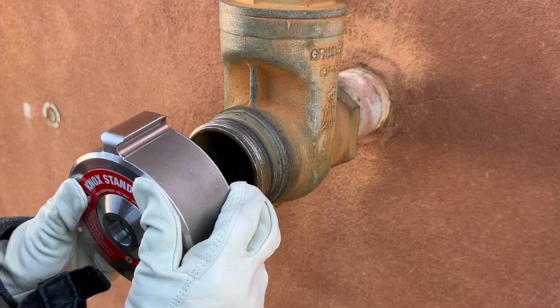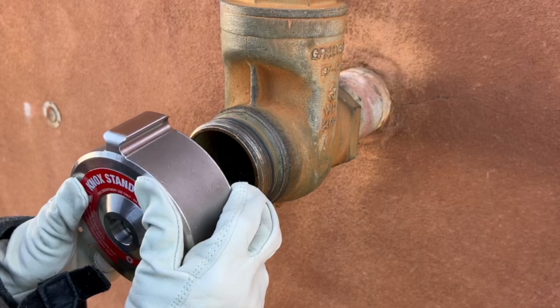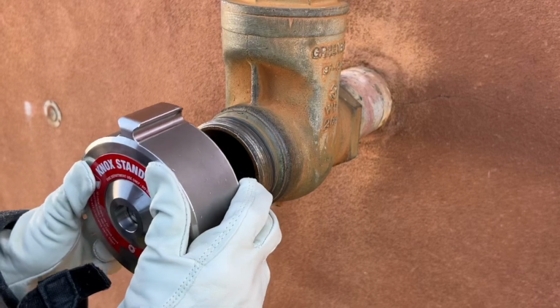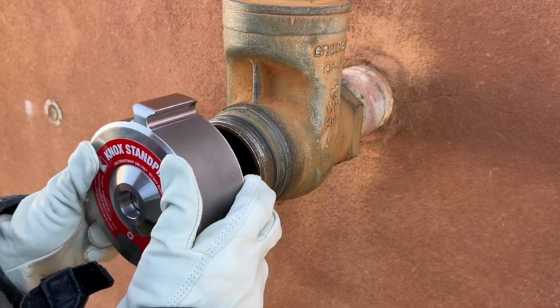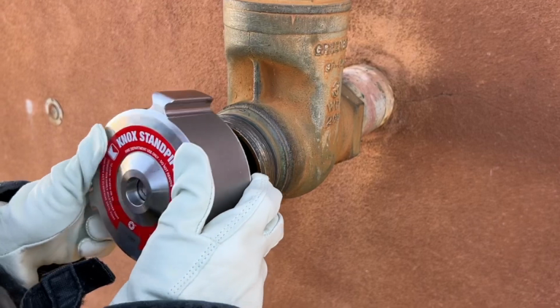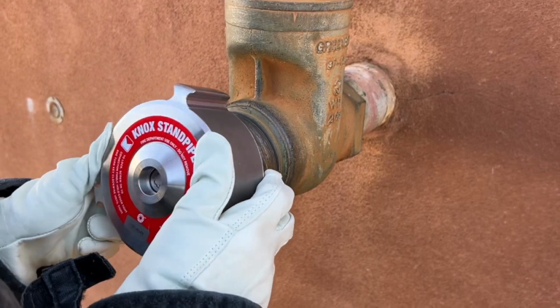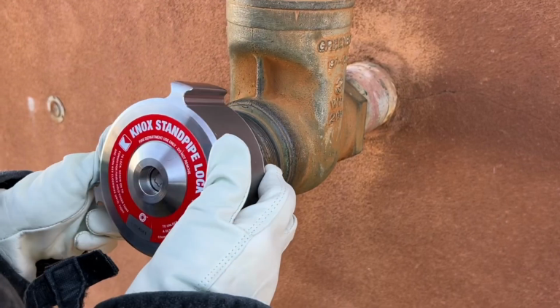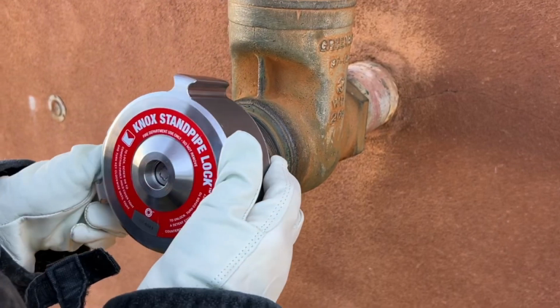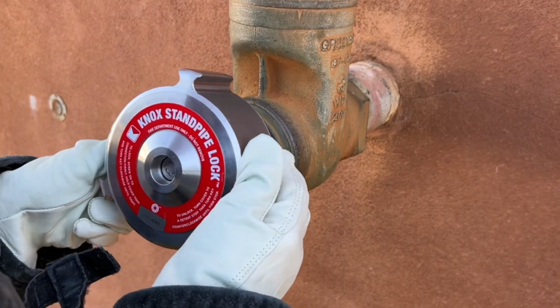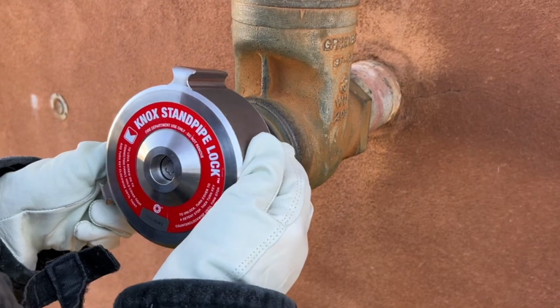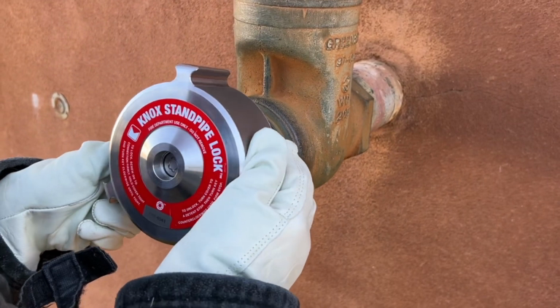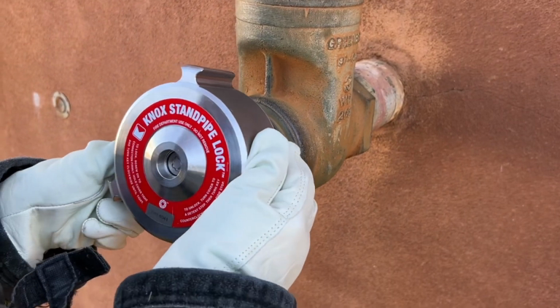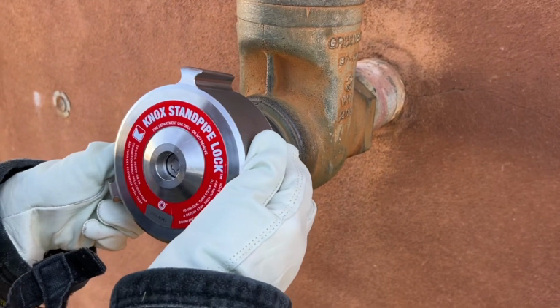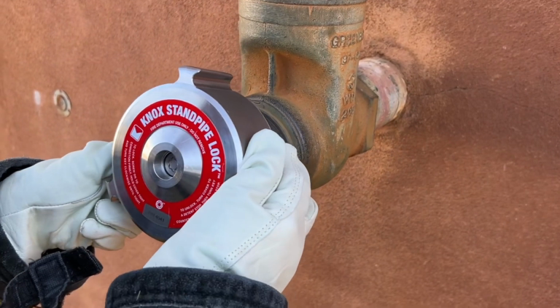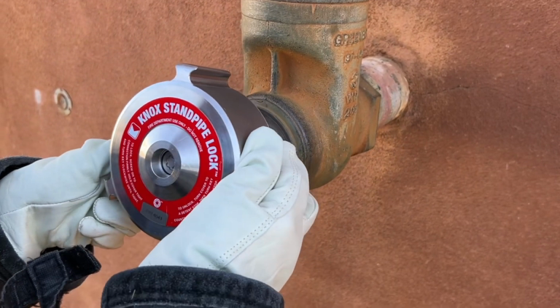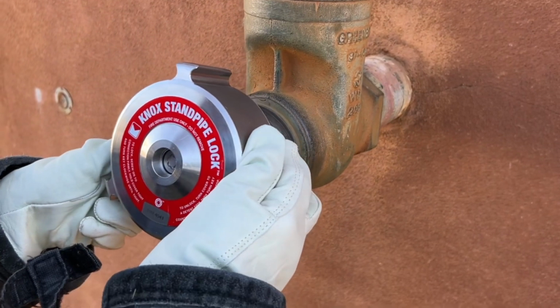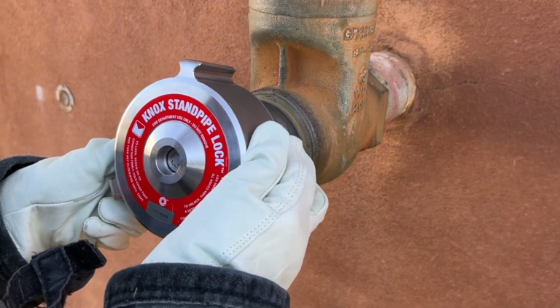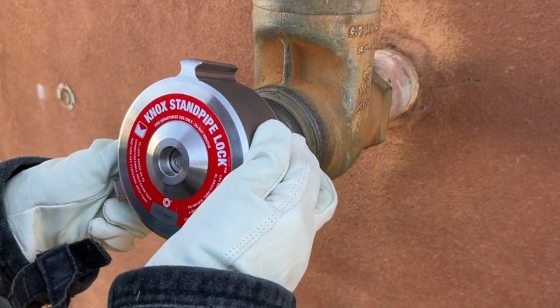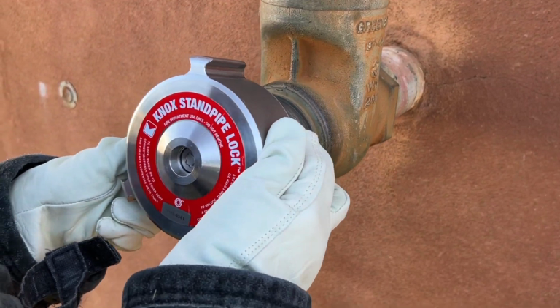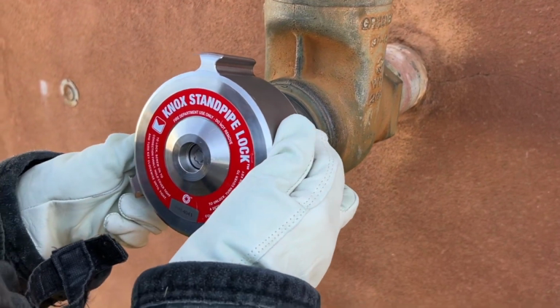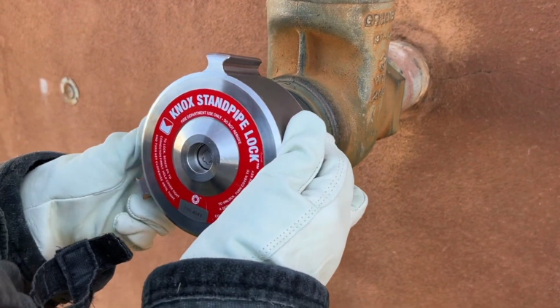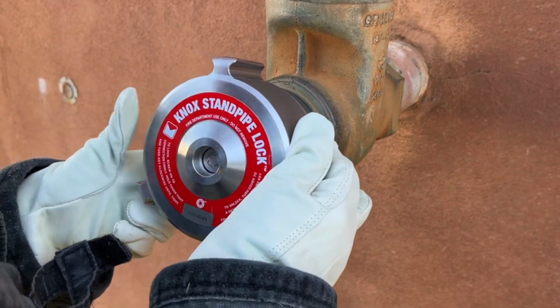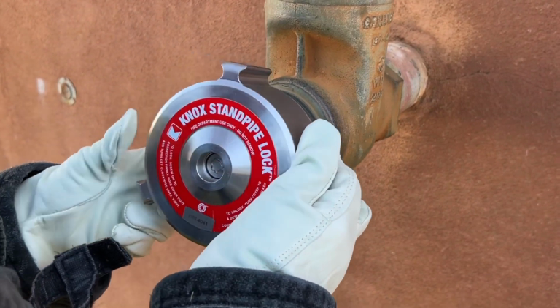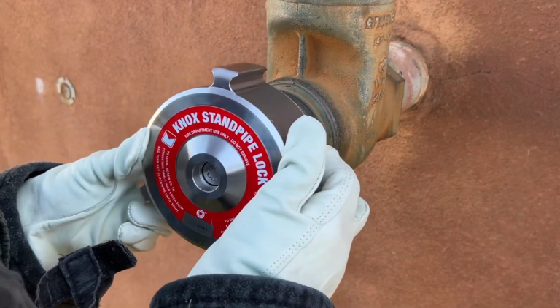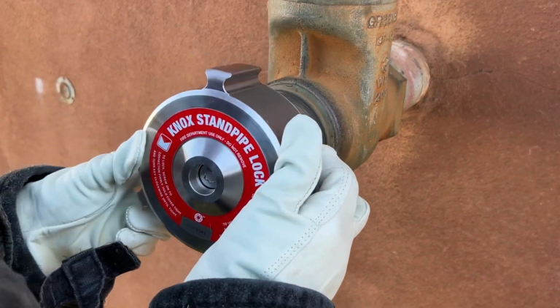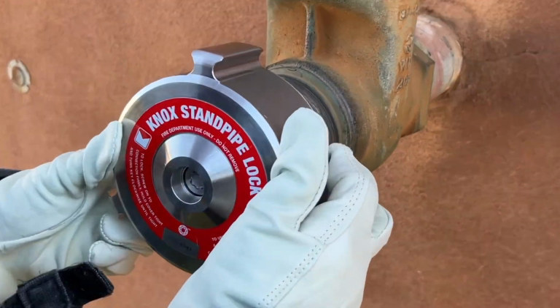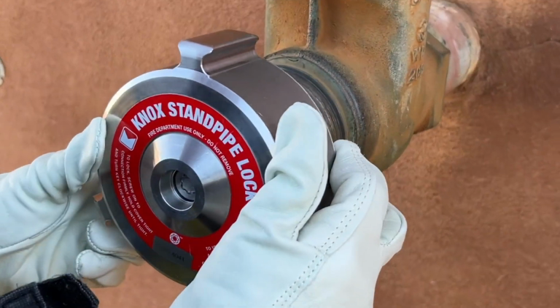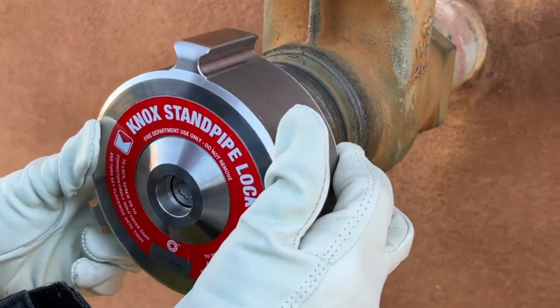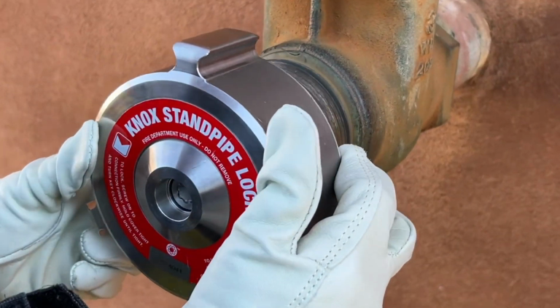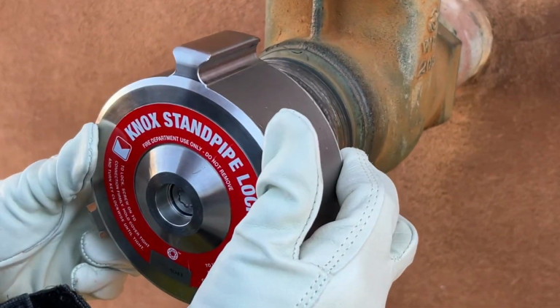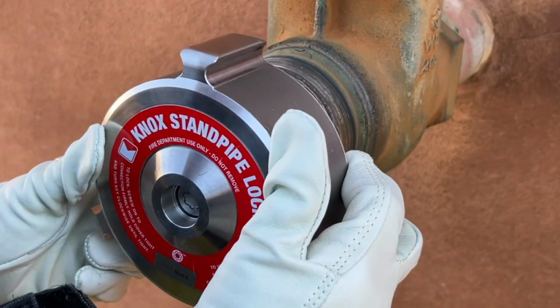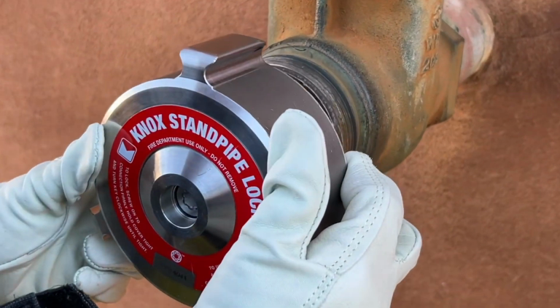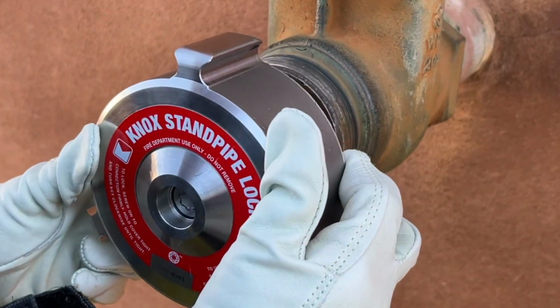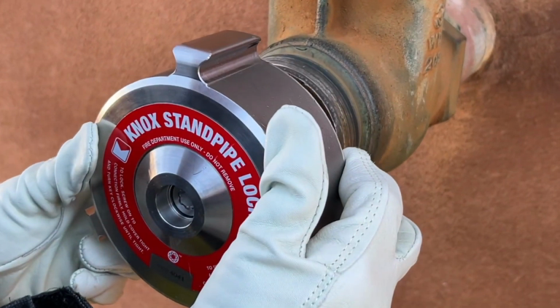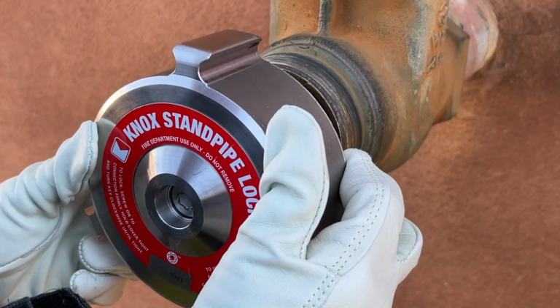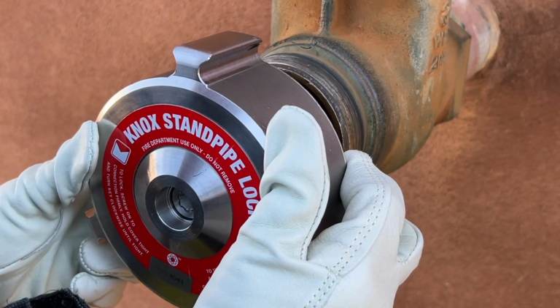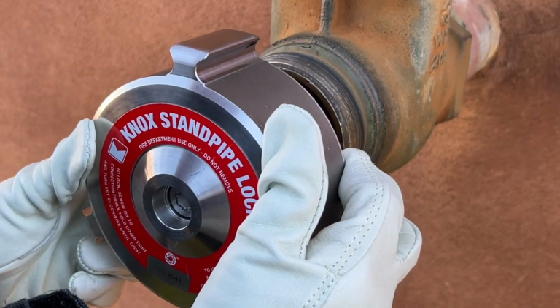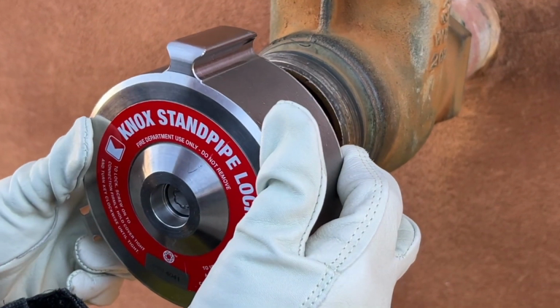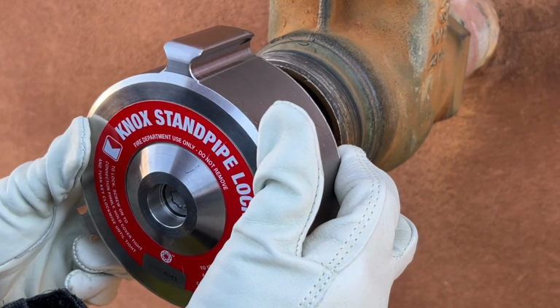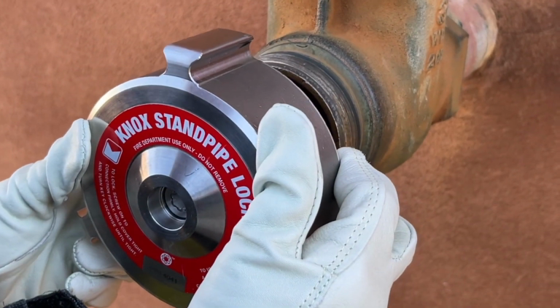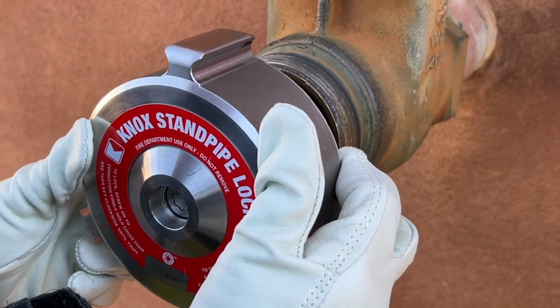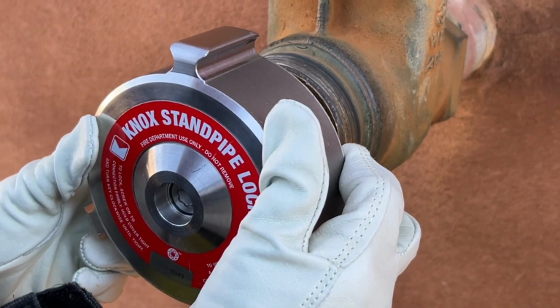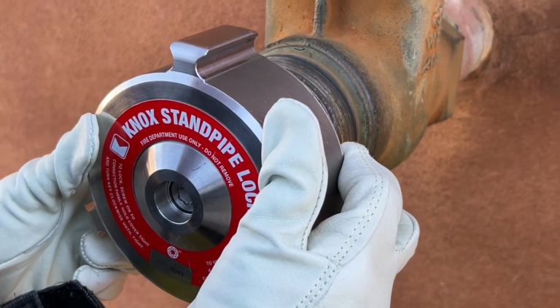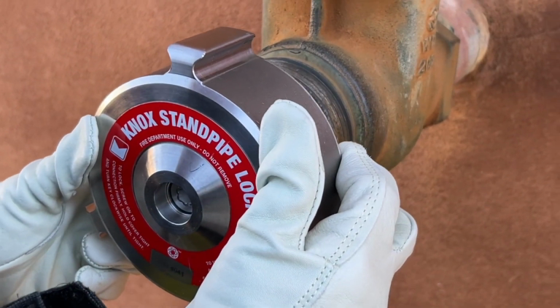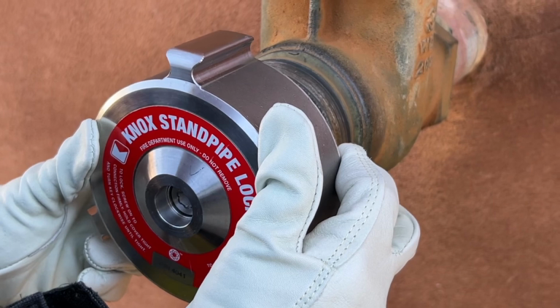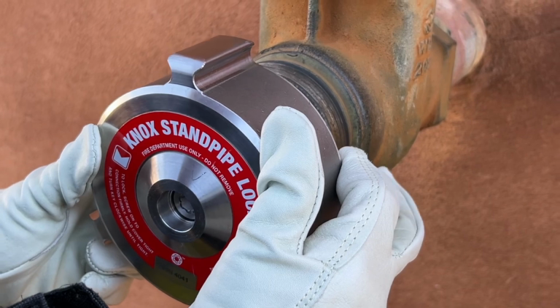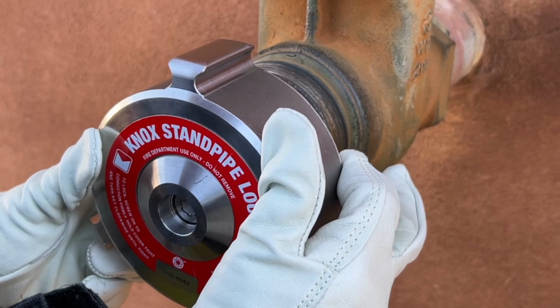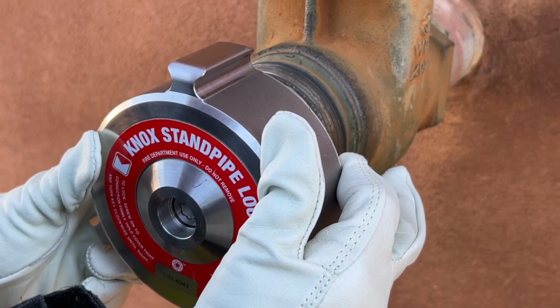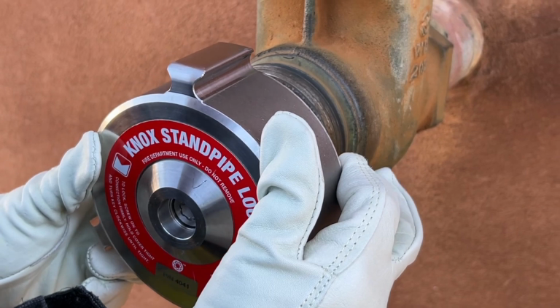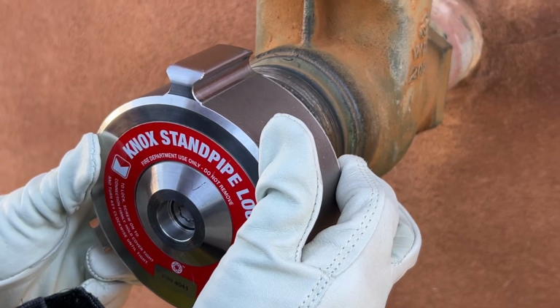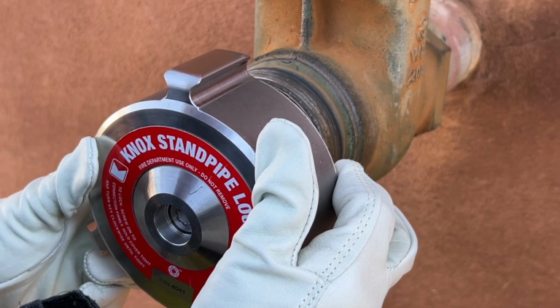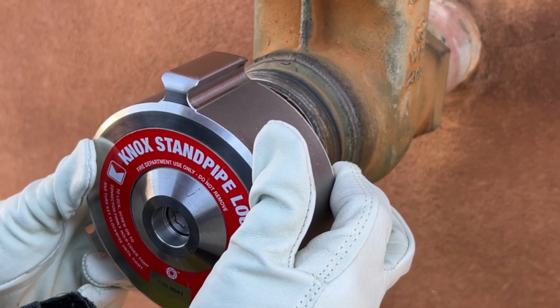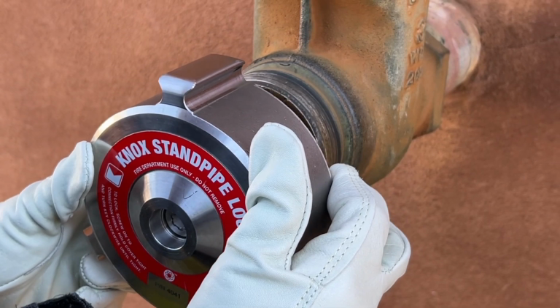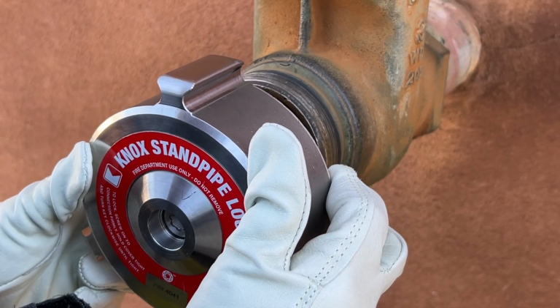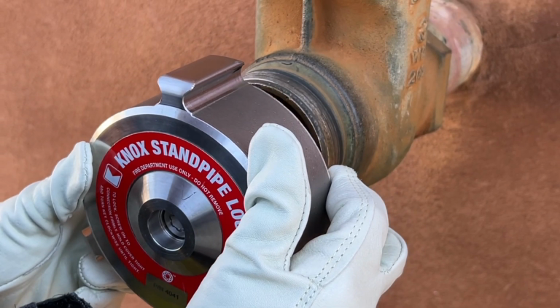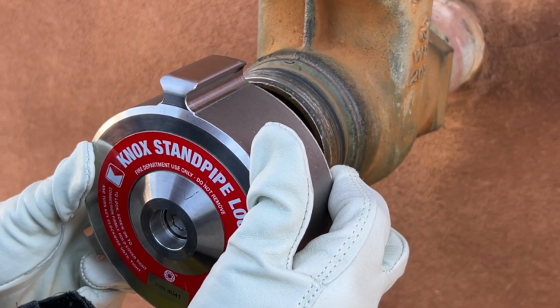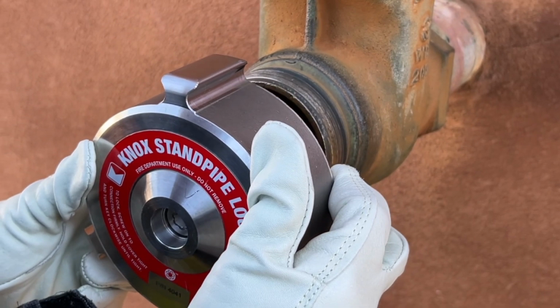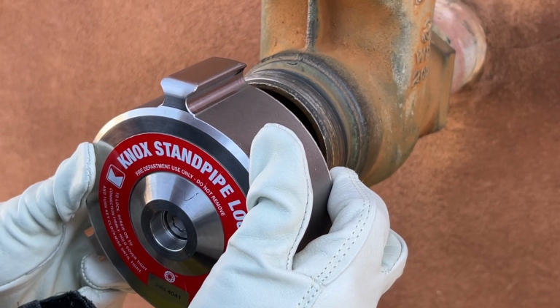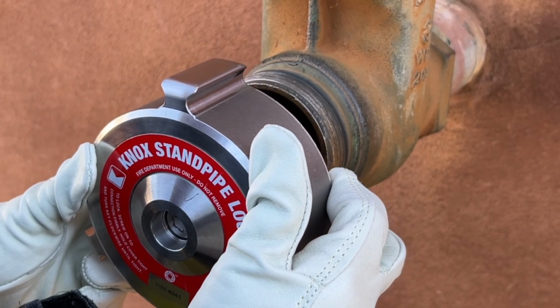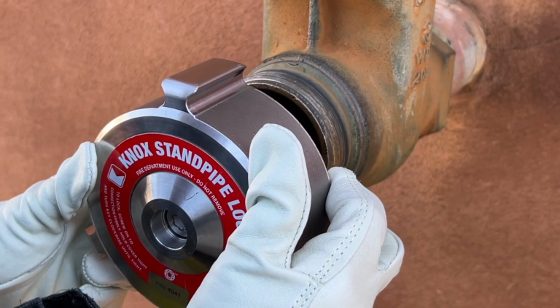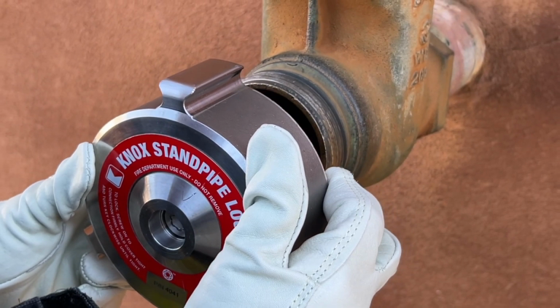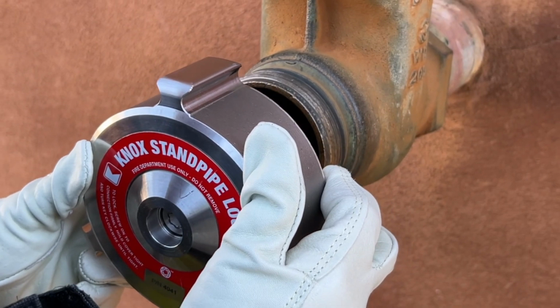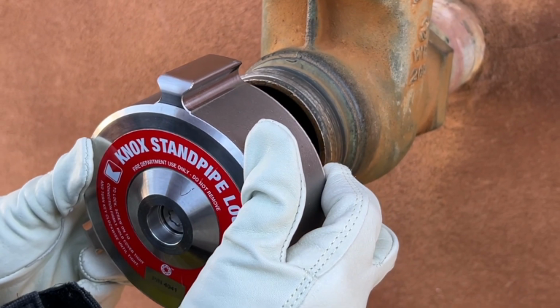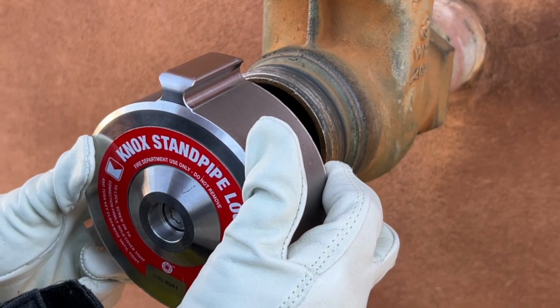This is the KNOX standpipe lock for the outlets of standpipes. It protects and locks out the outlets of standpipes.